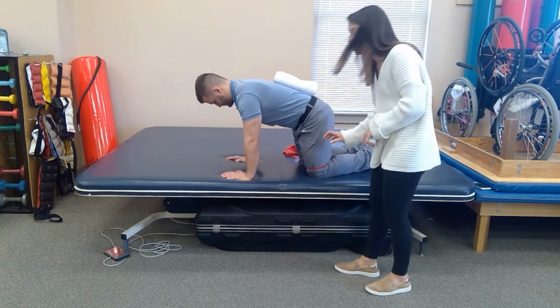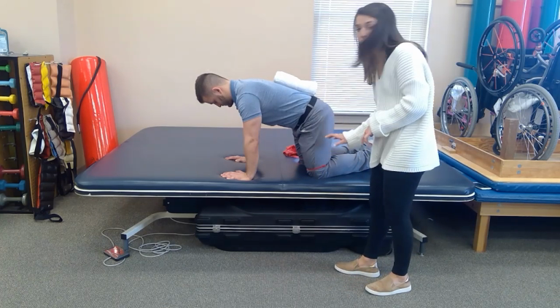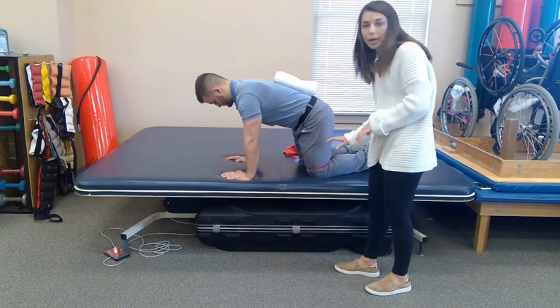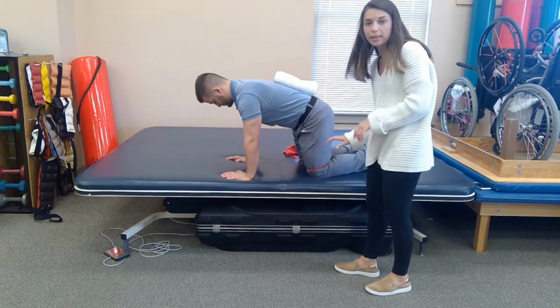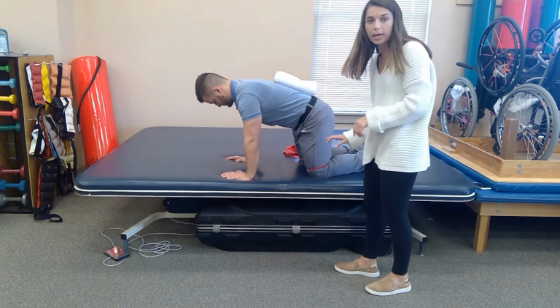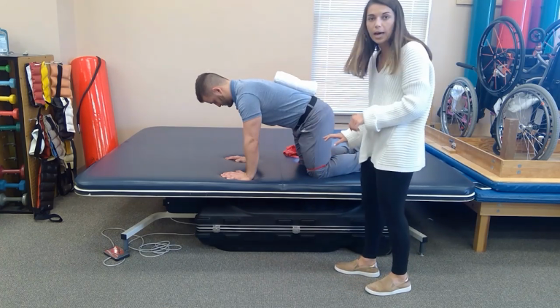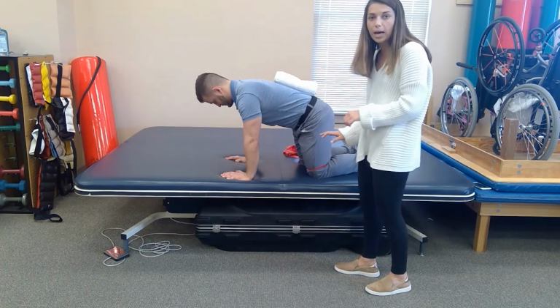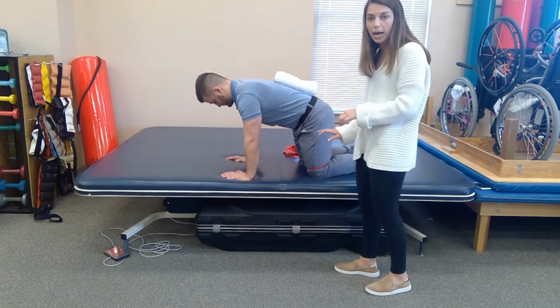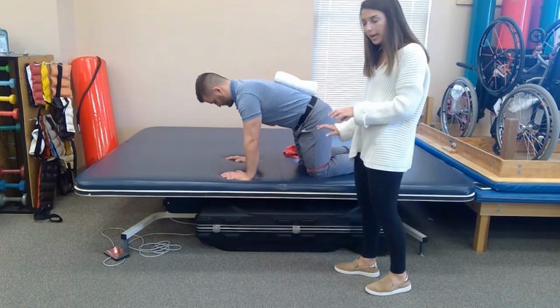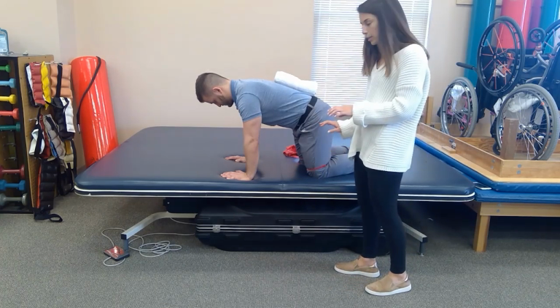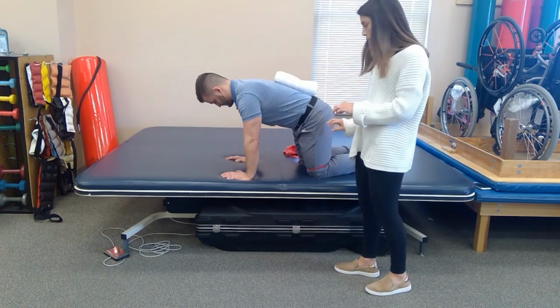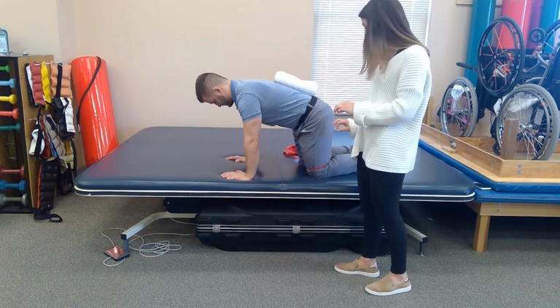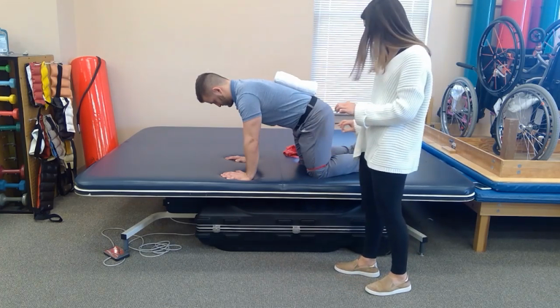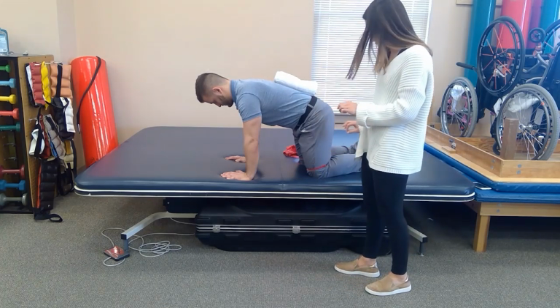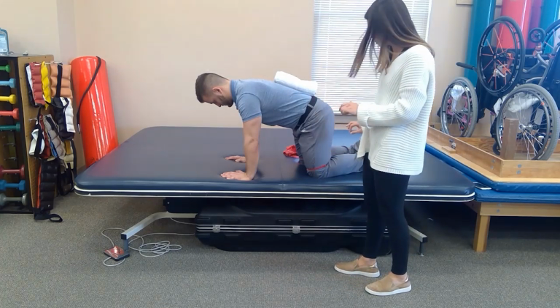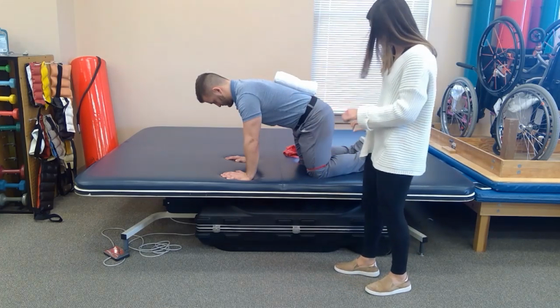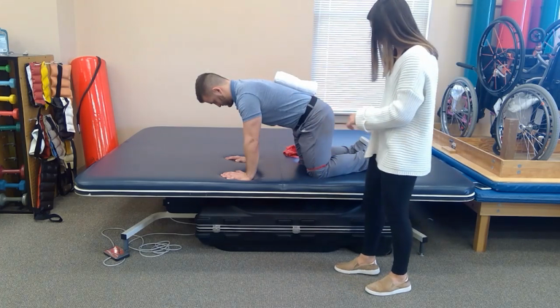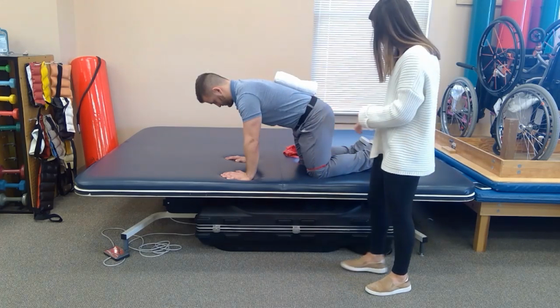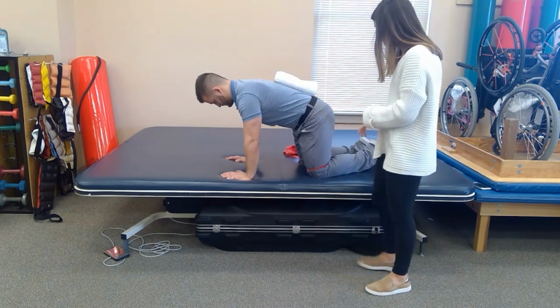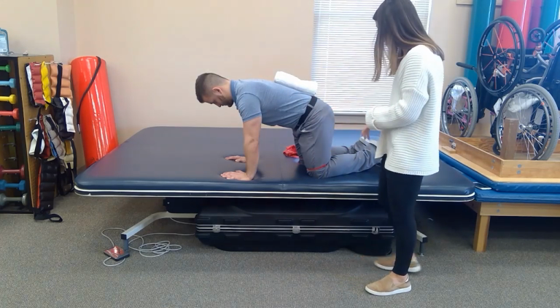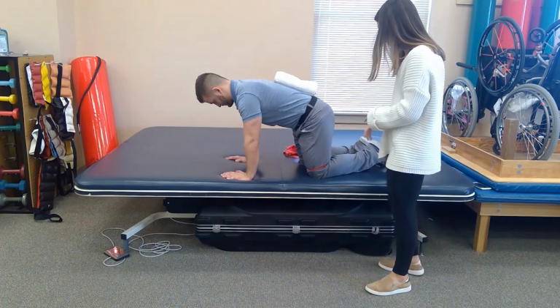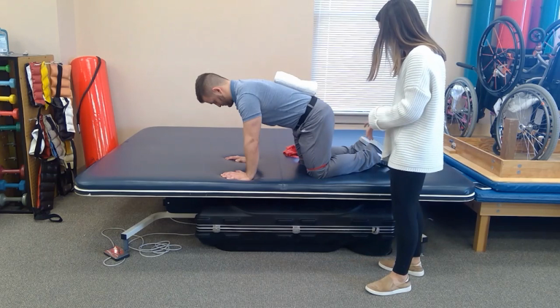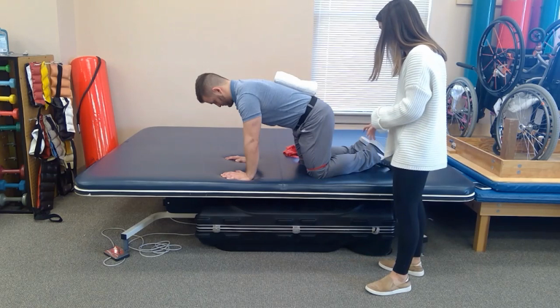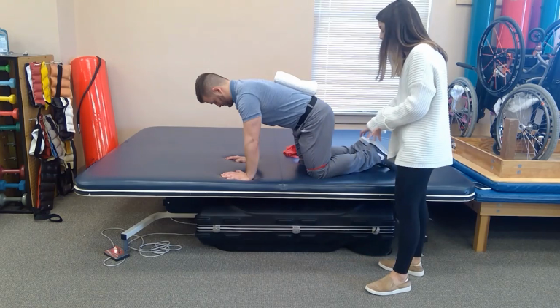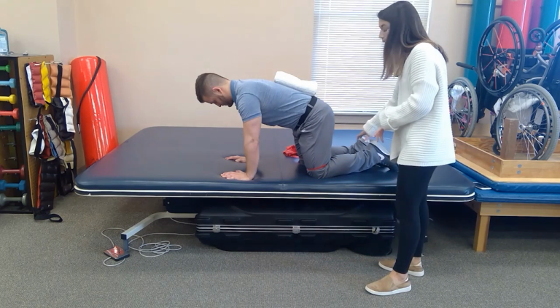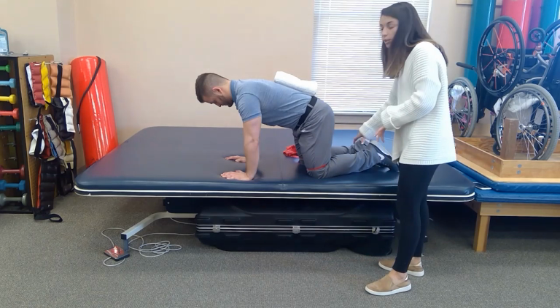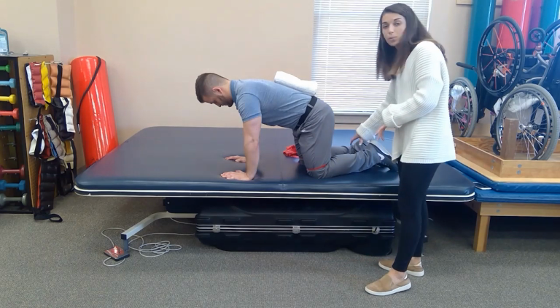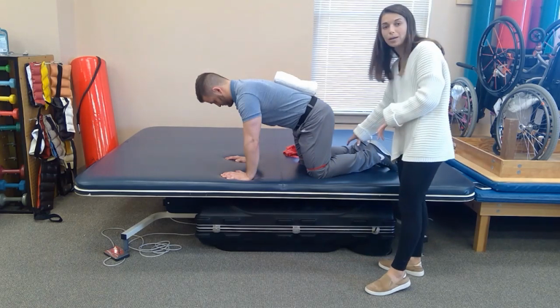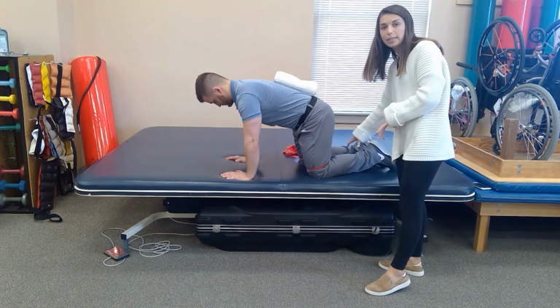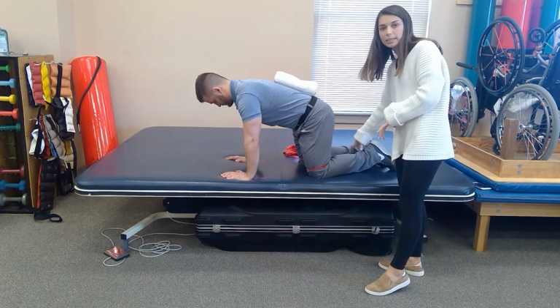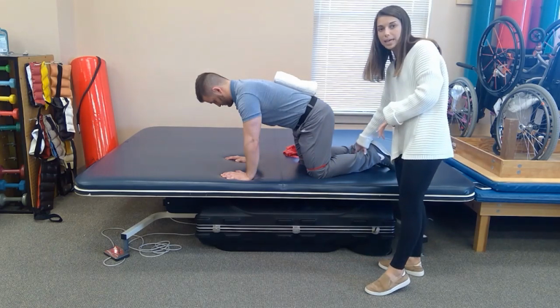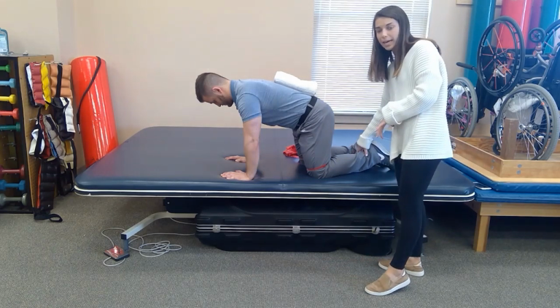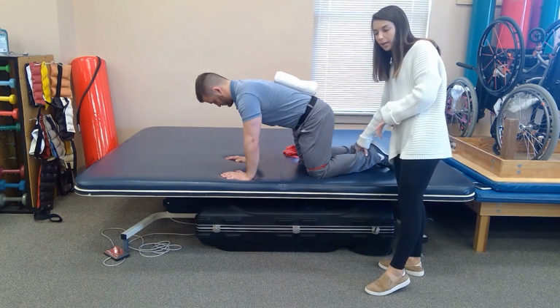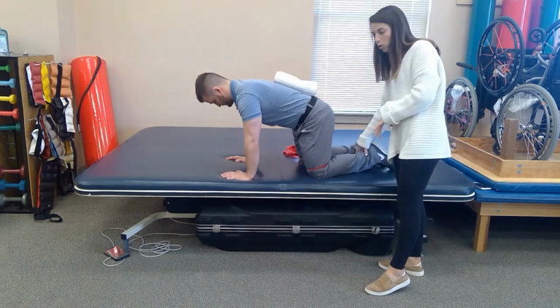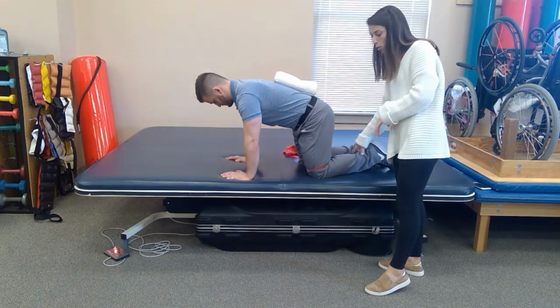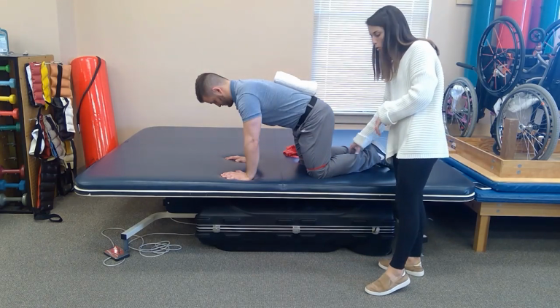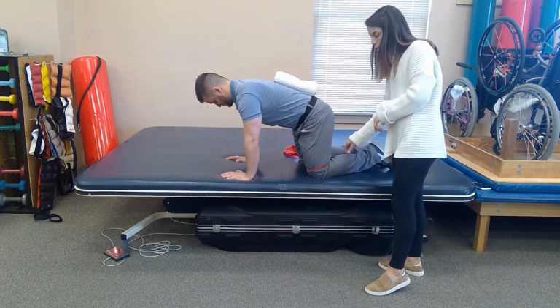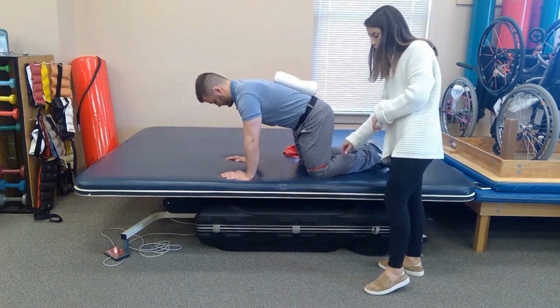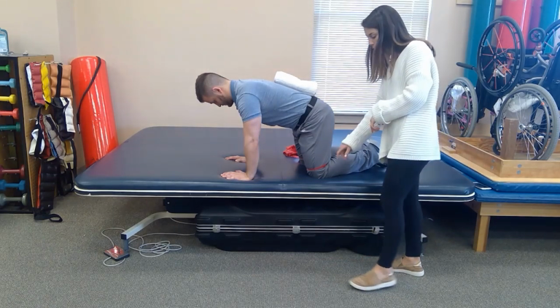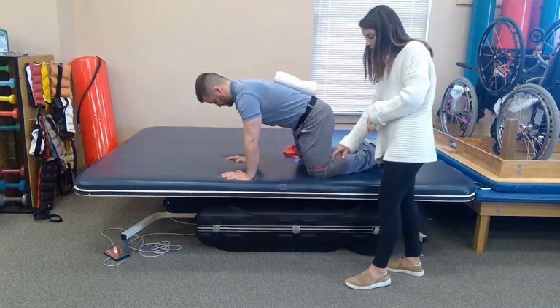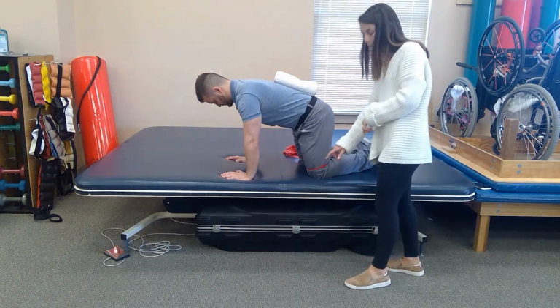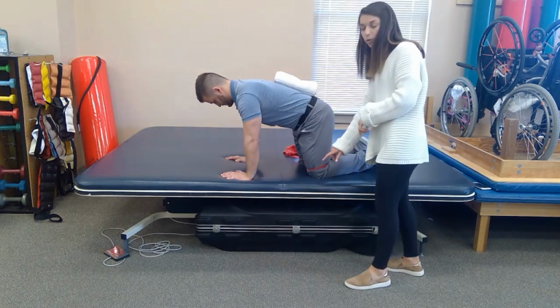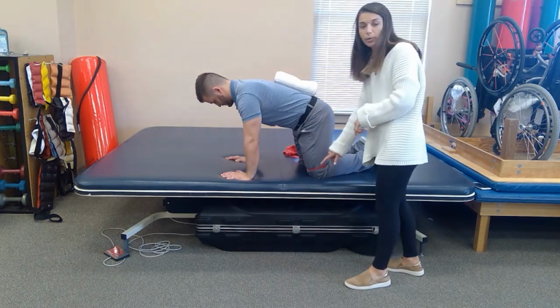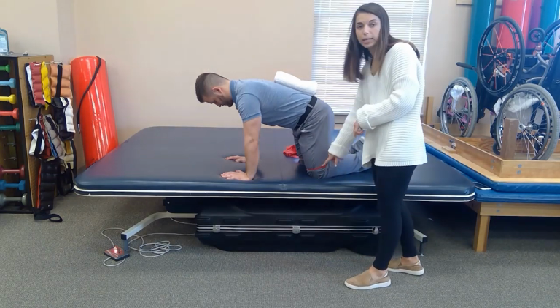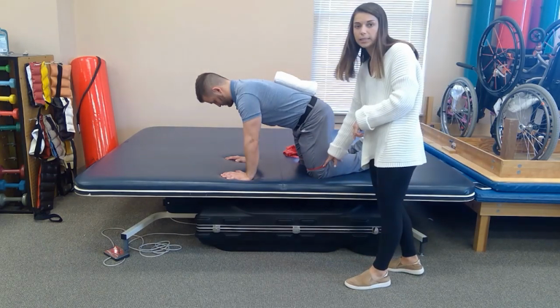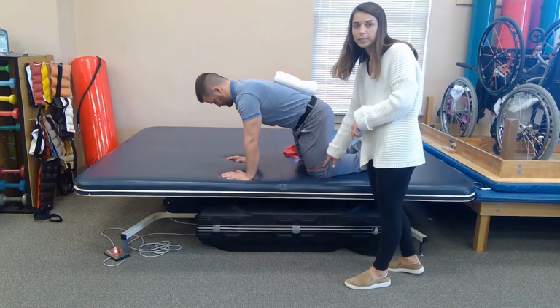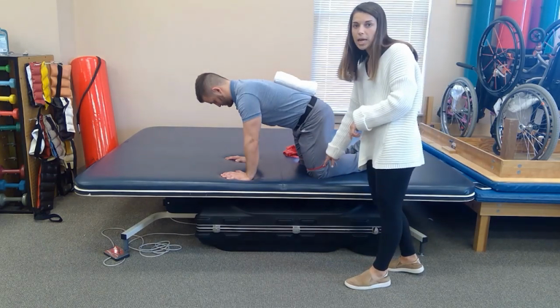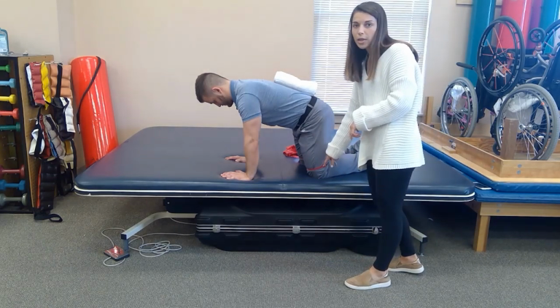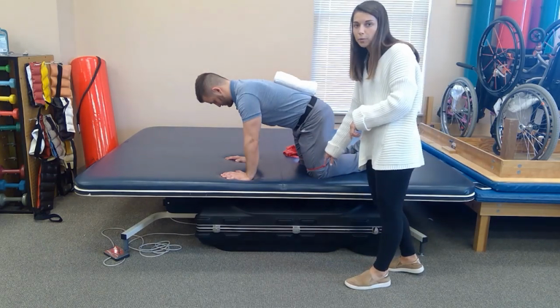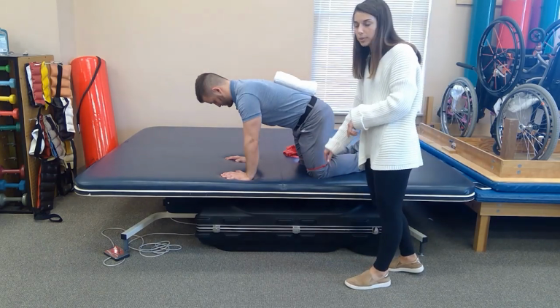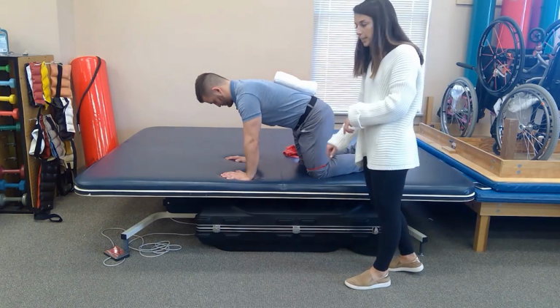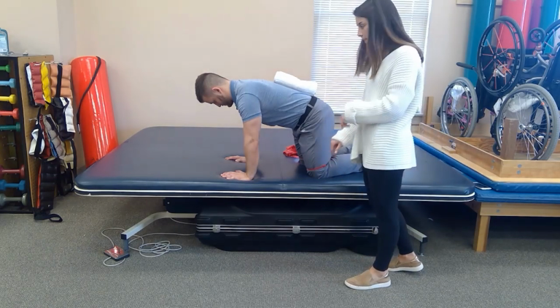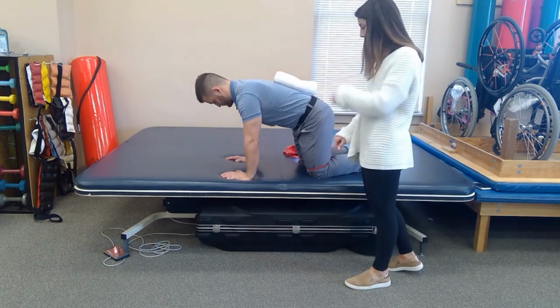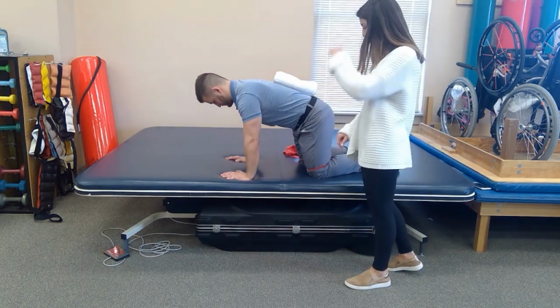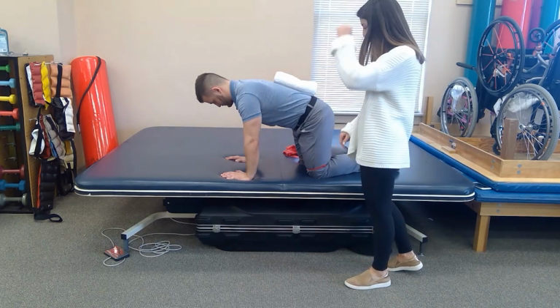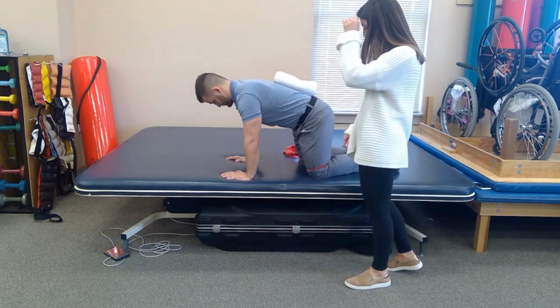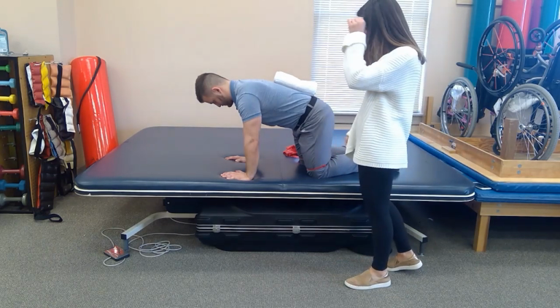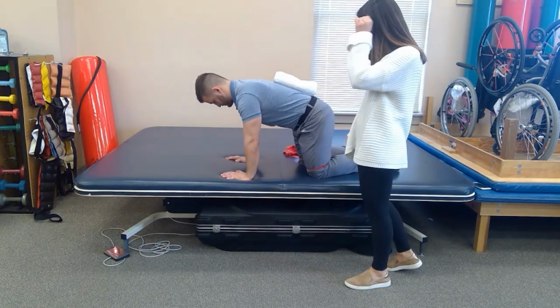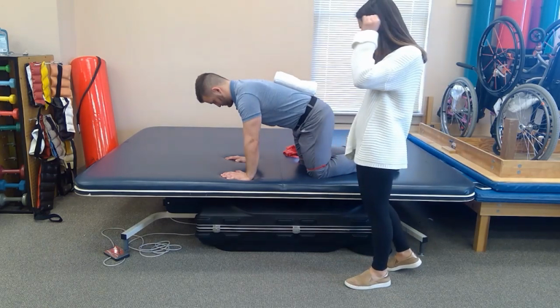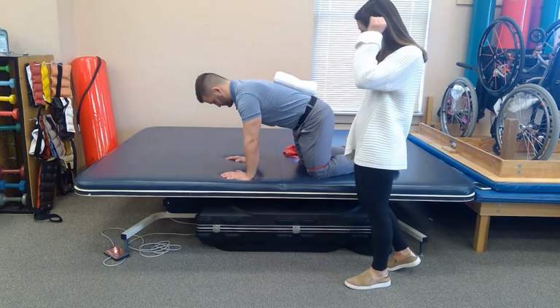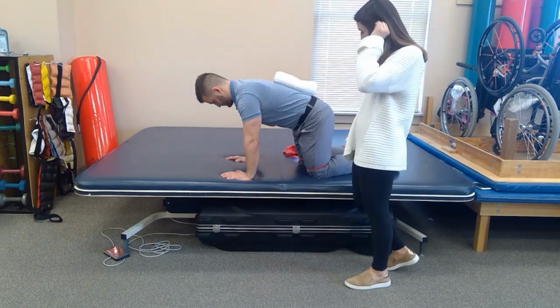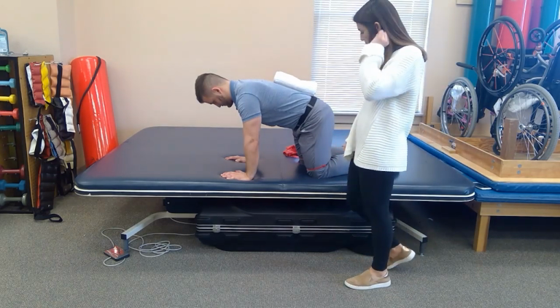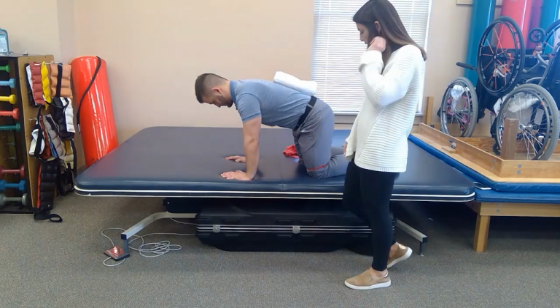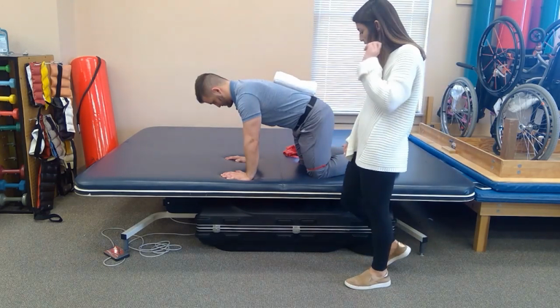The TheraBand can be placed around his knees, or to make the exercise more difficult it can be placed around his ankle, or he can increase the resistance from the TheraBand.